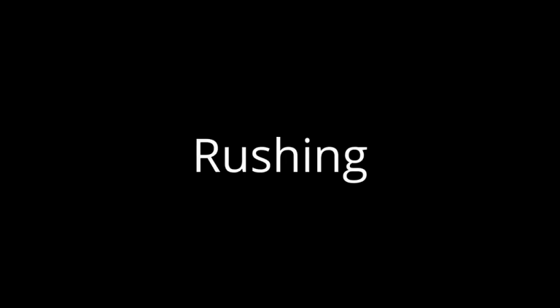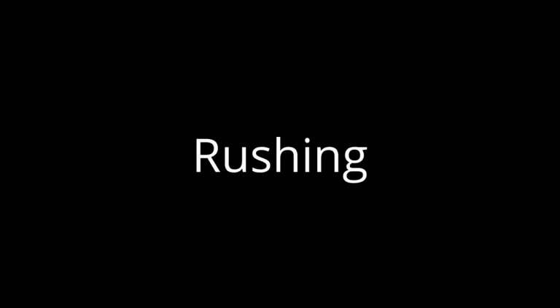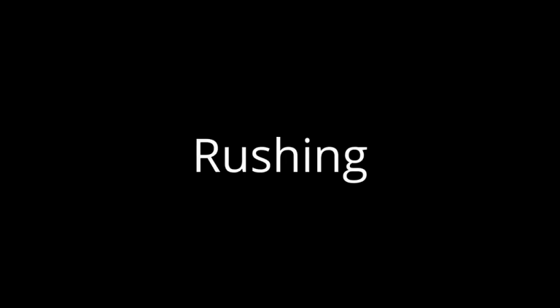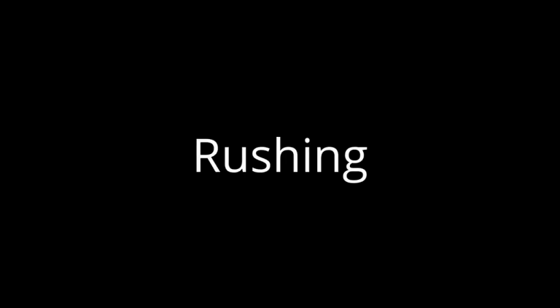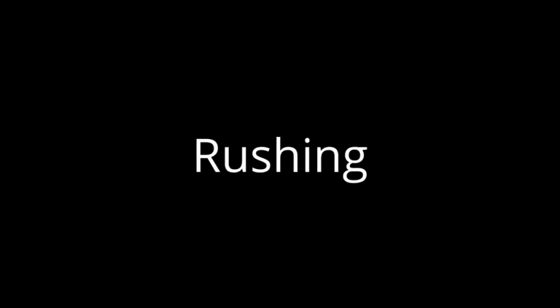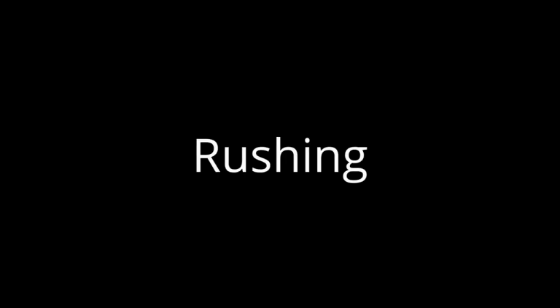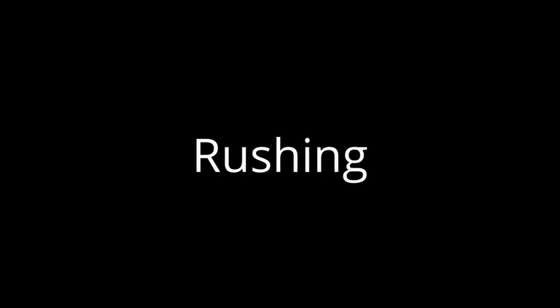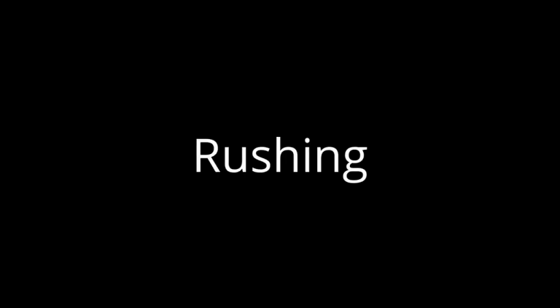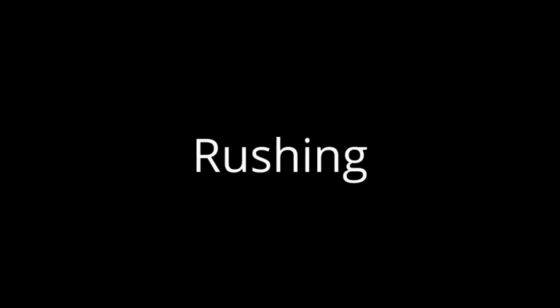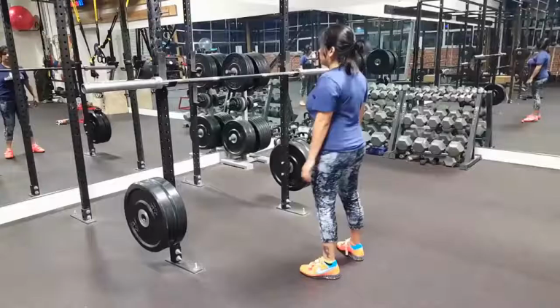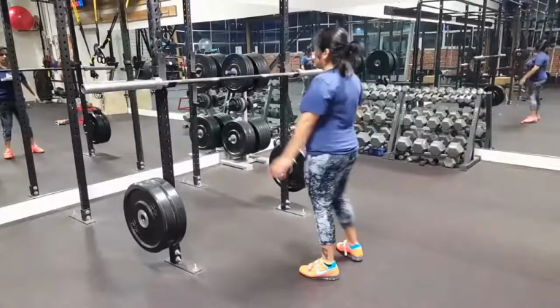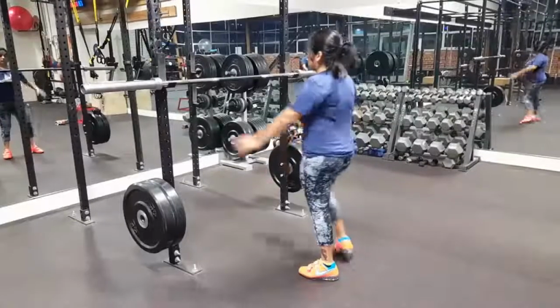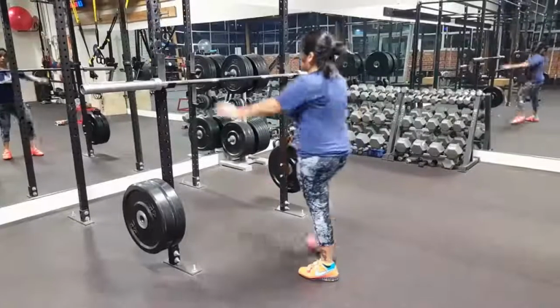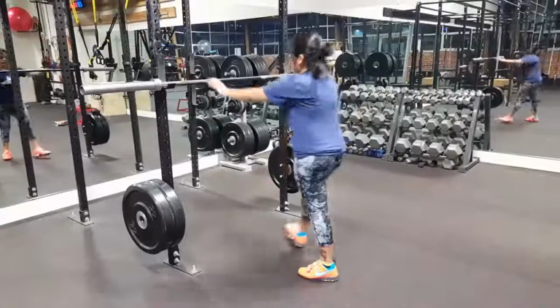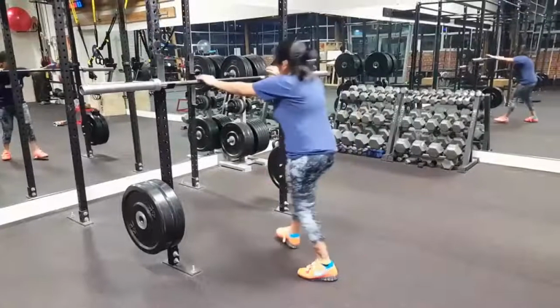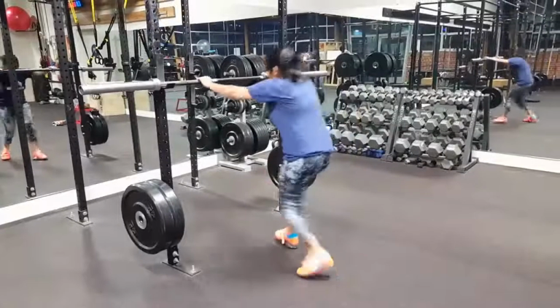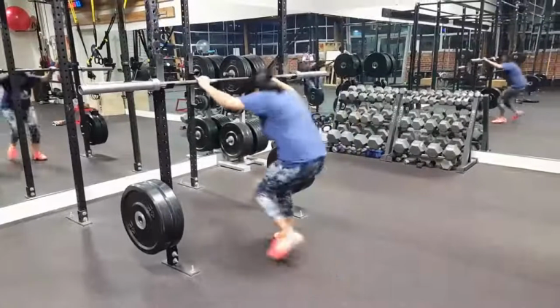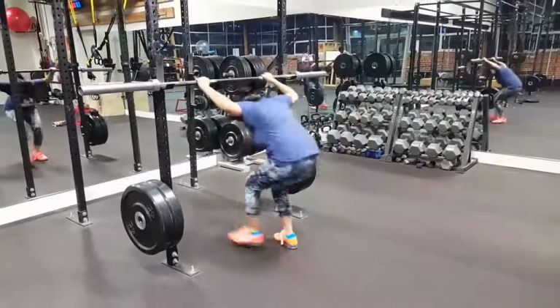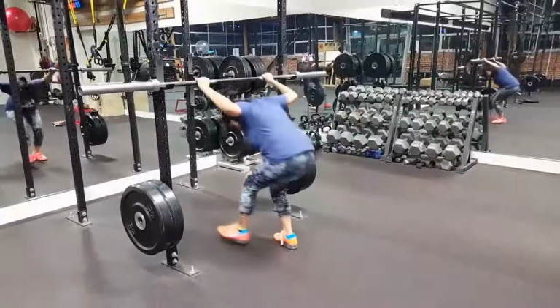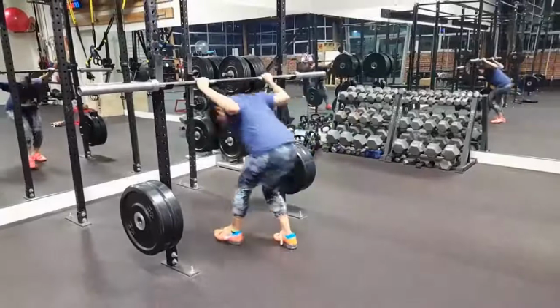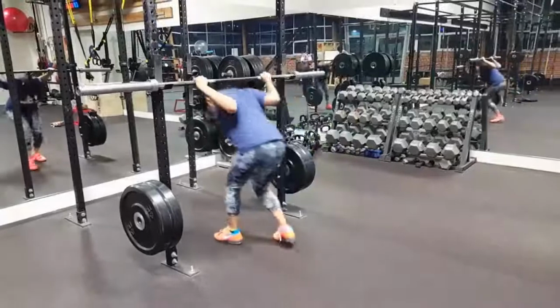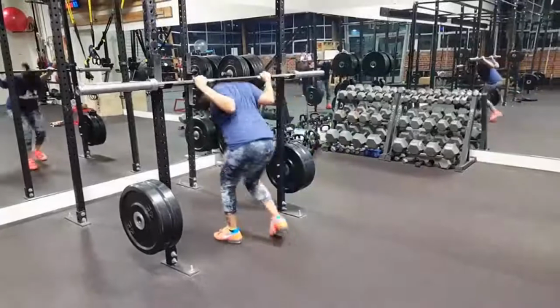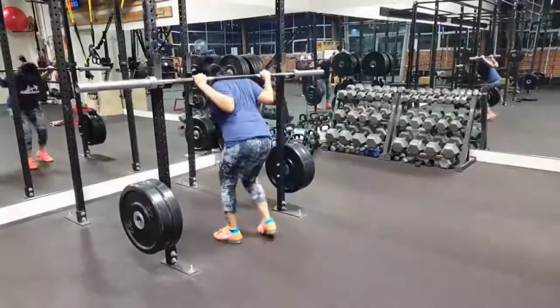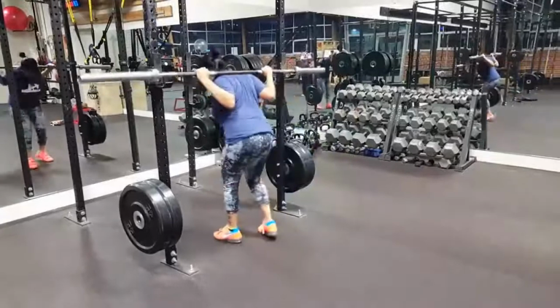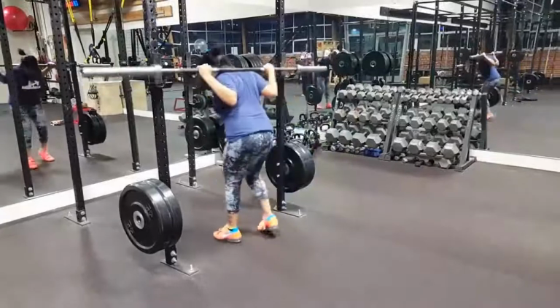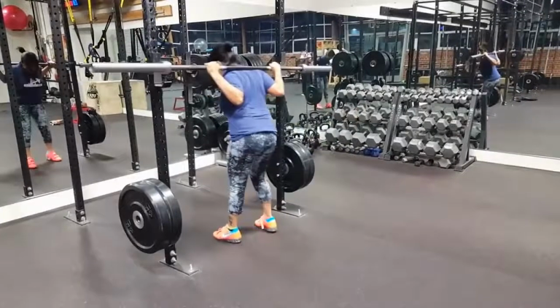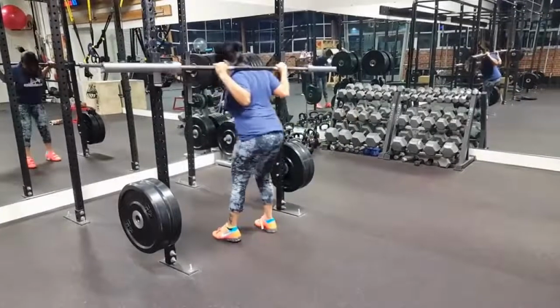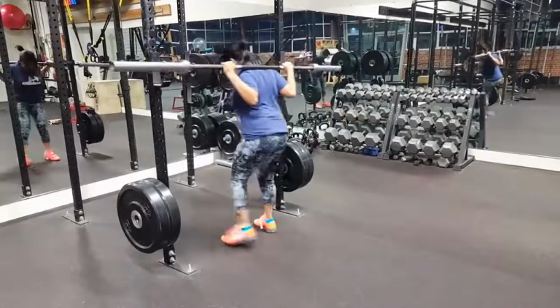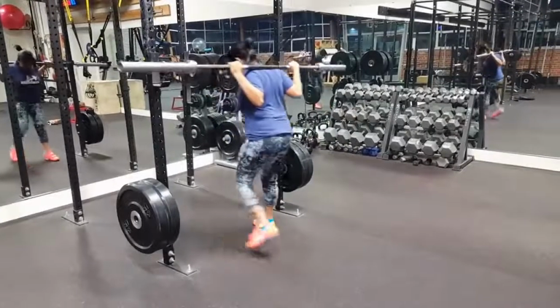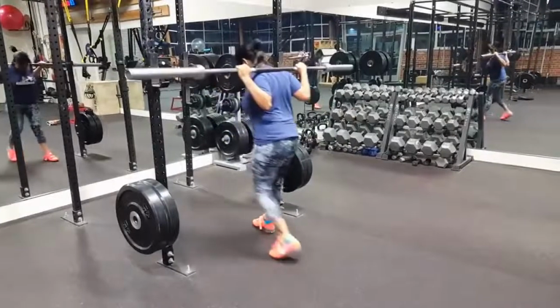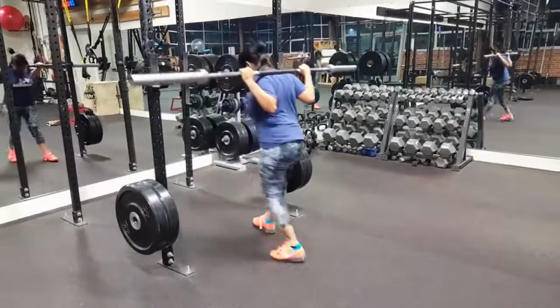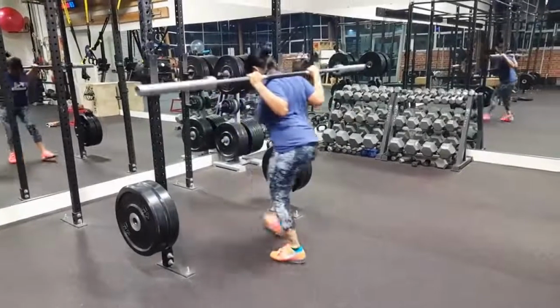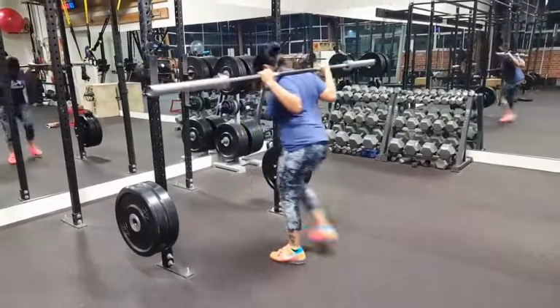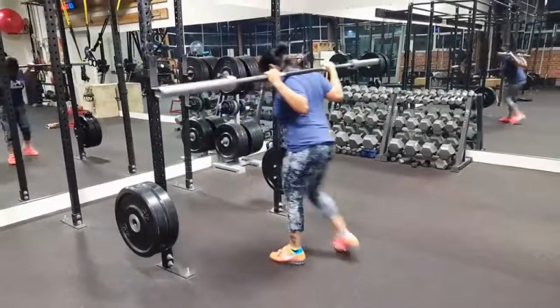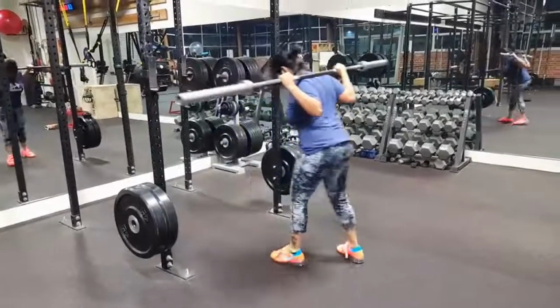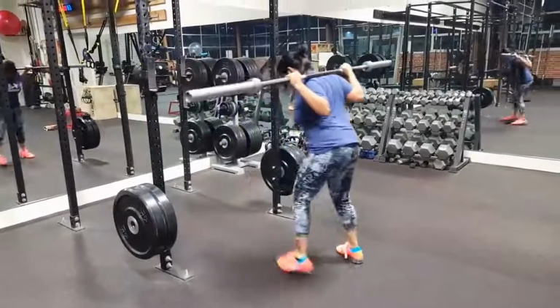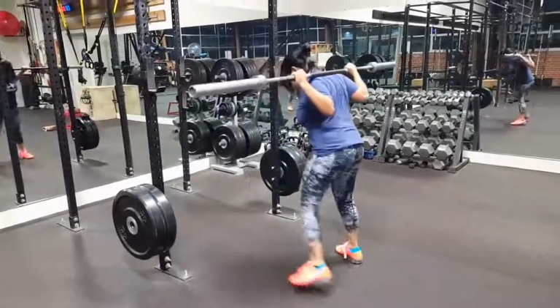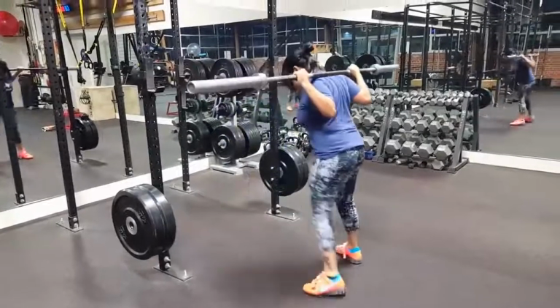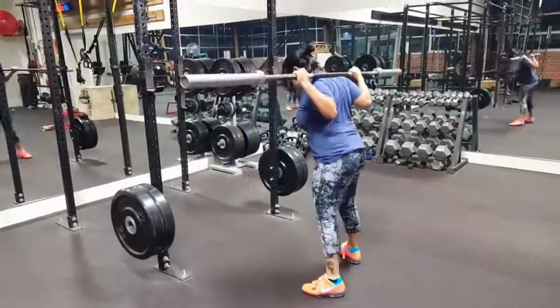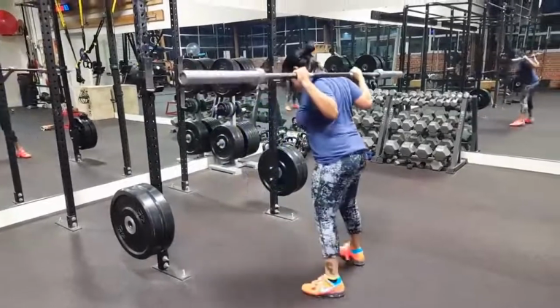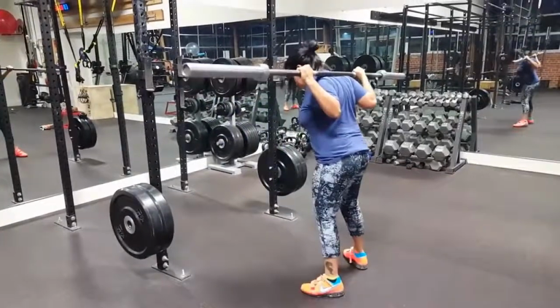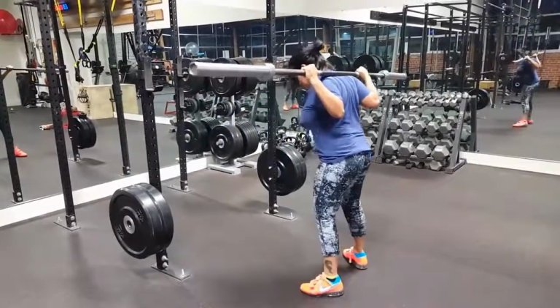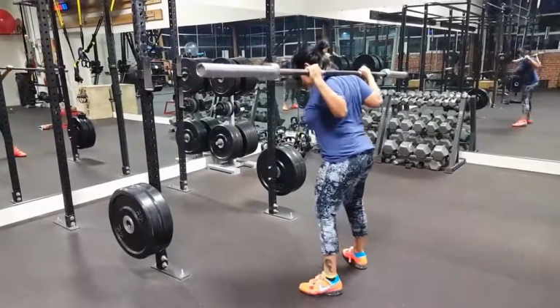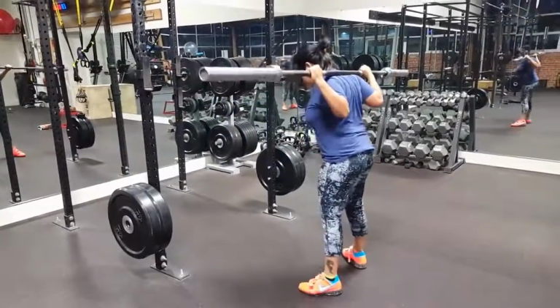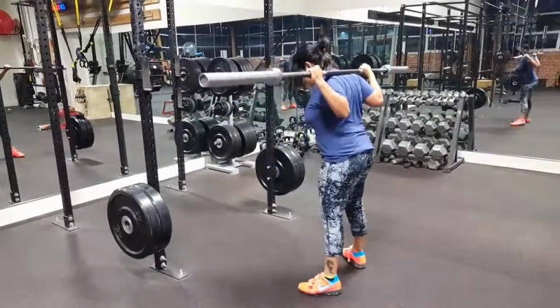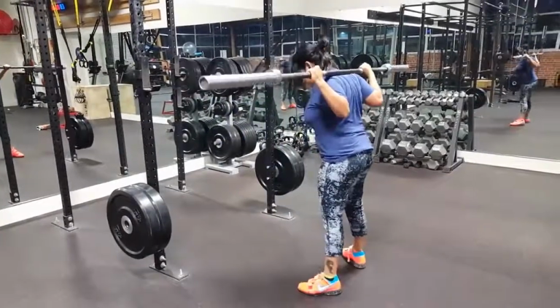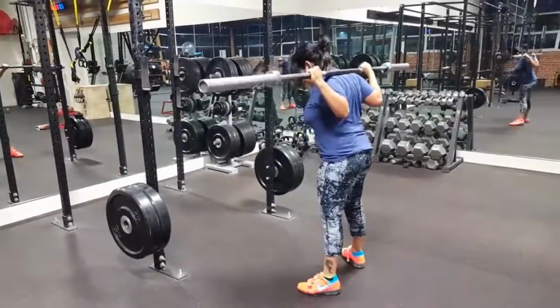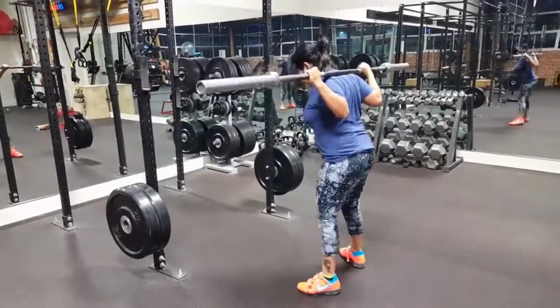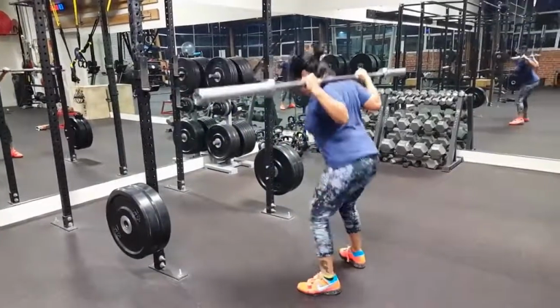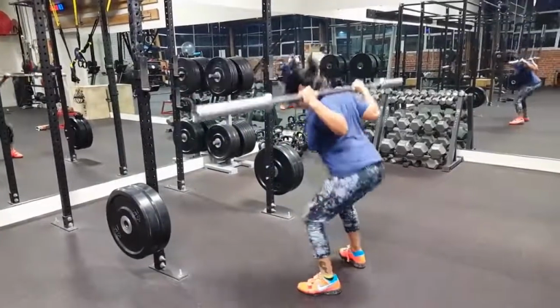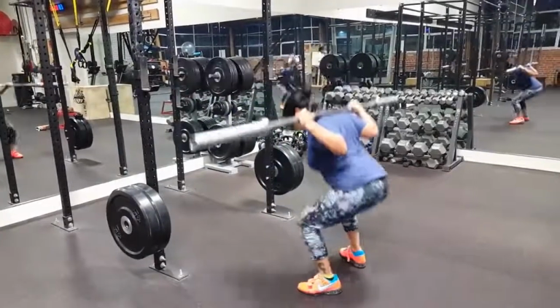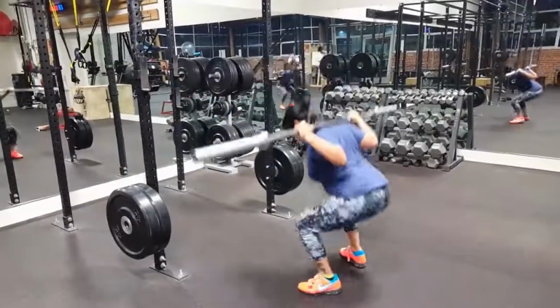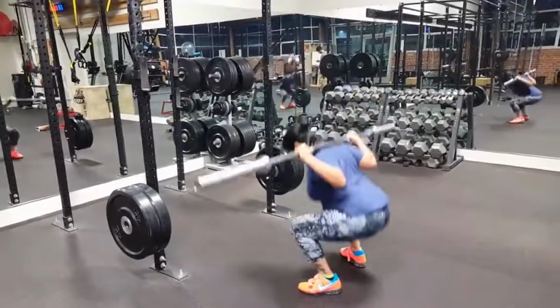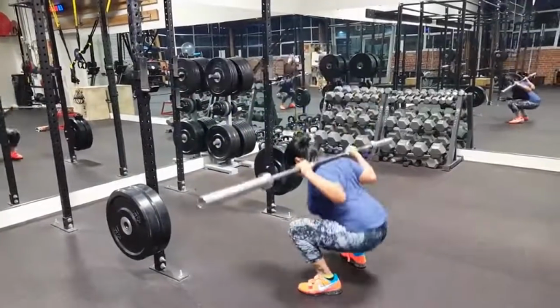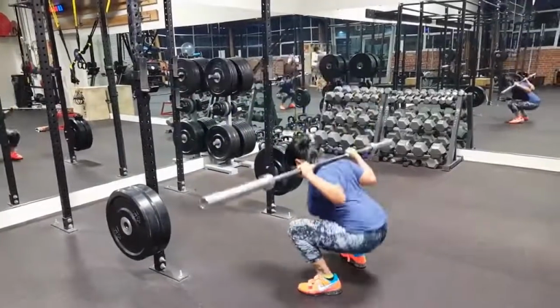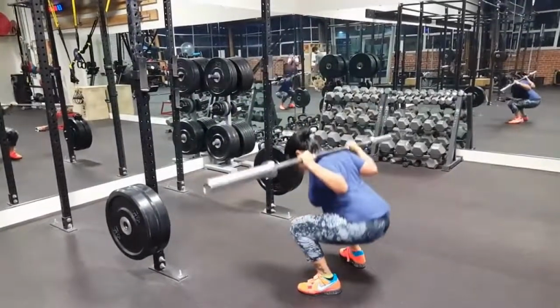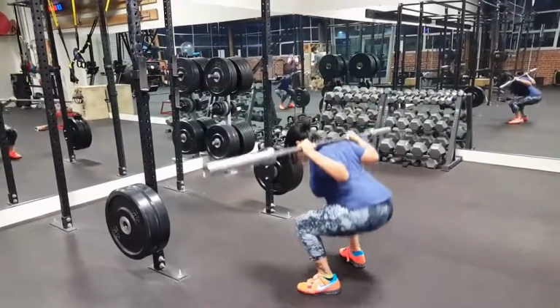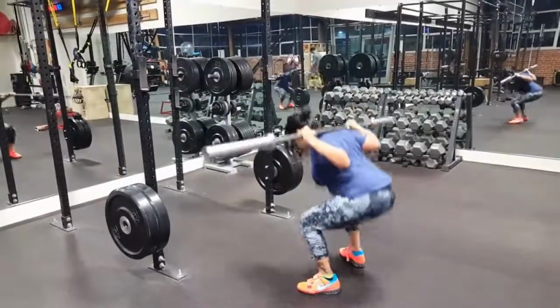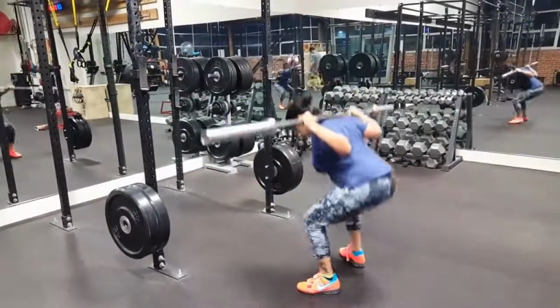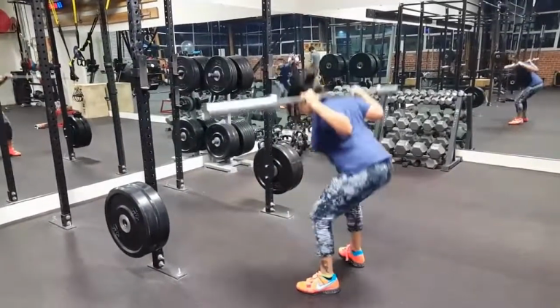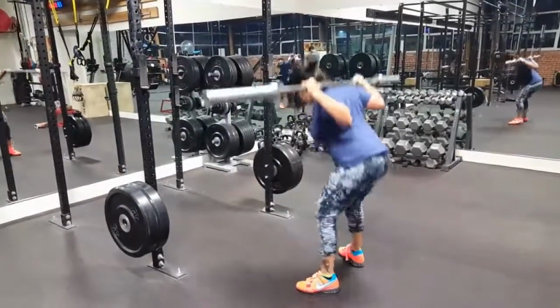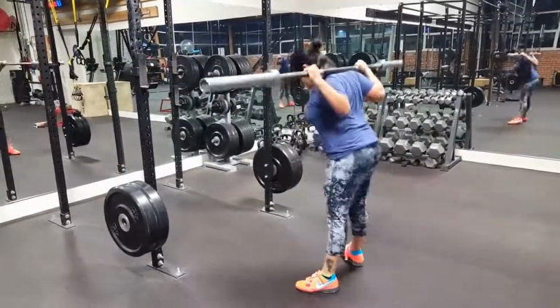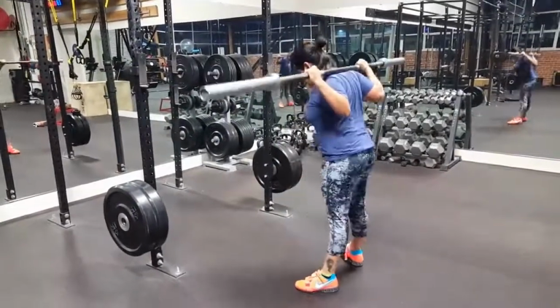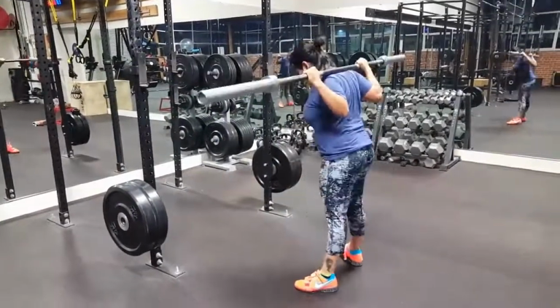Many lifters rush because they are either nervous or too excited. Take a deep breath and make sure you take your time.